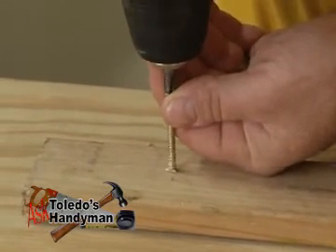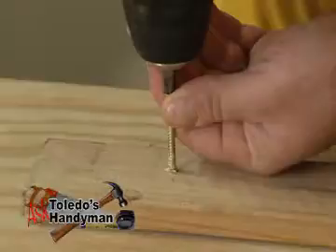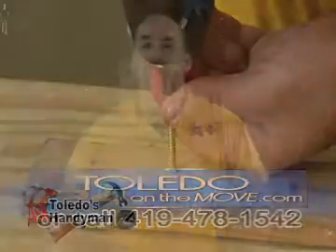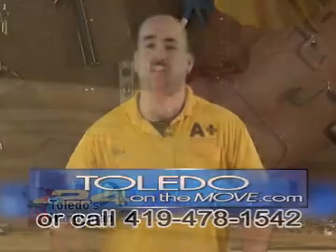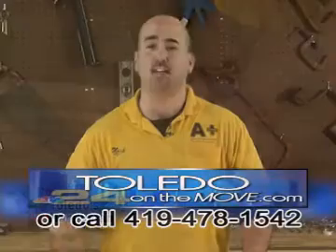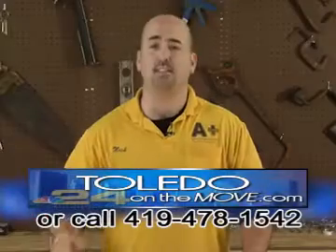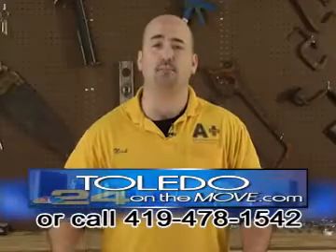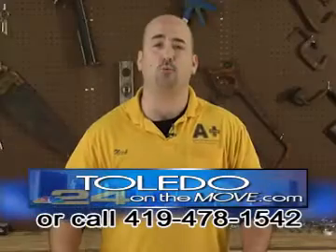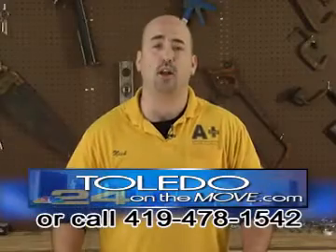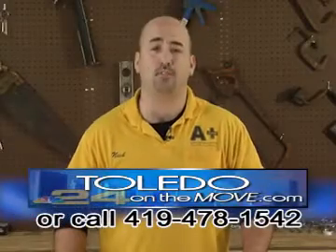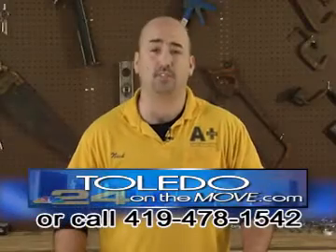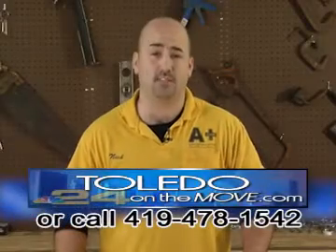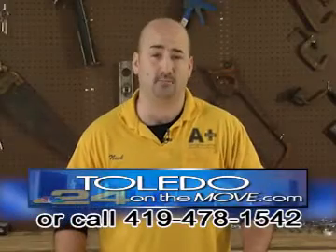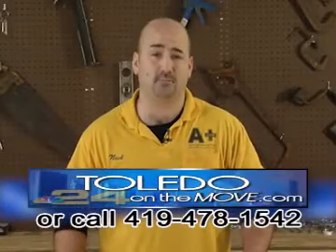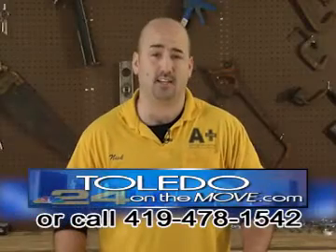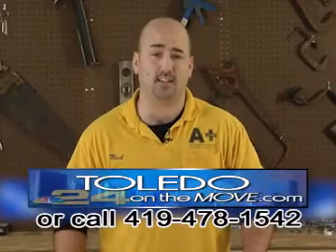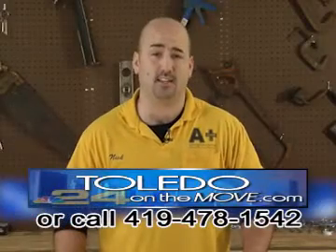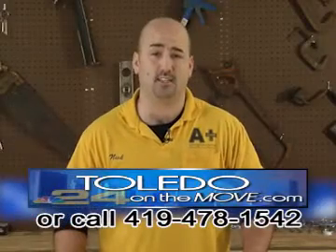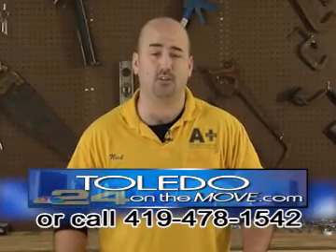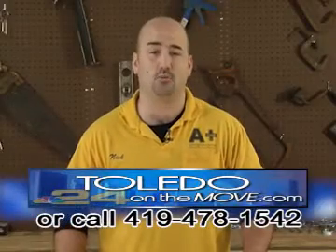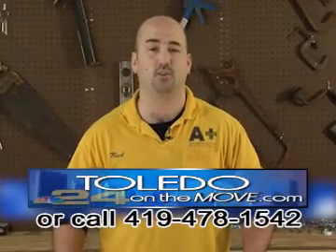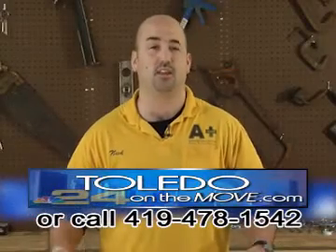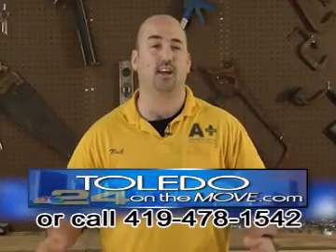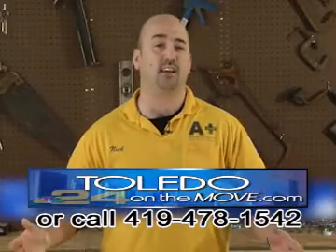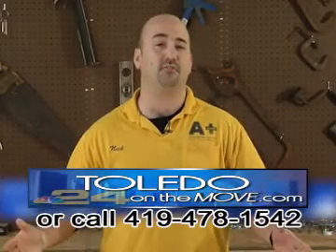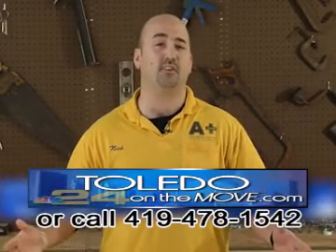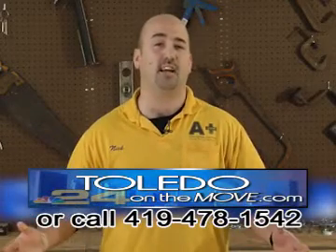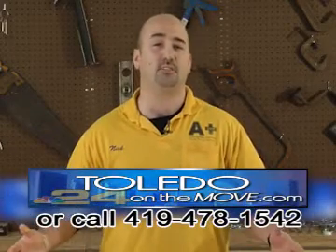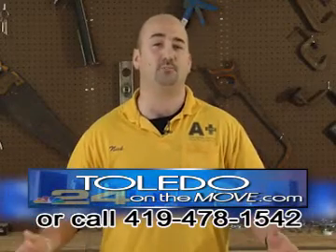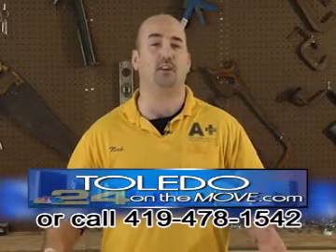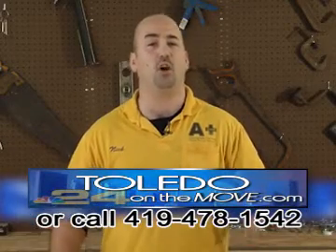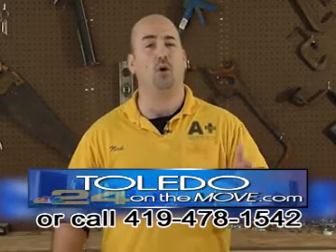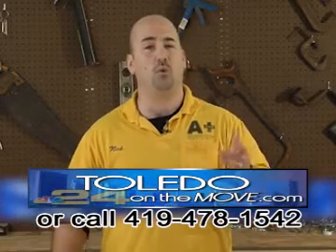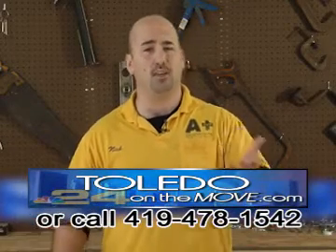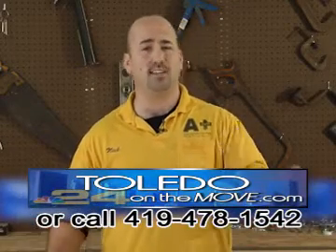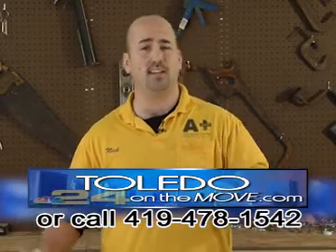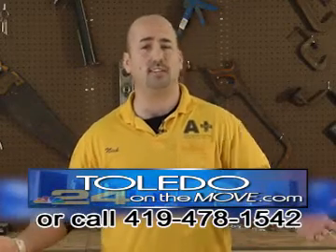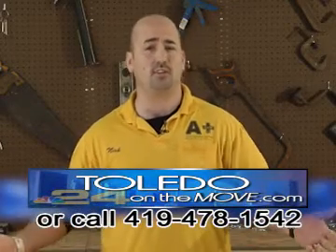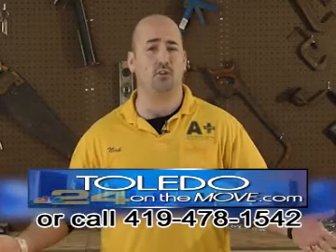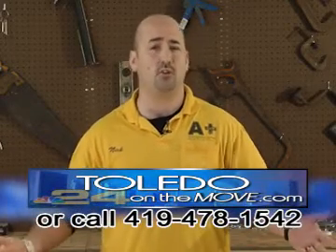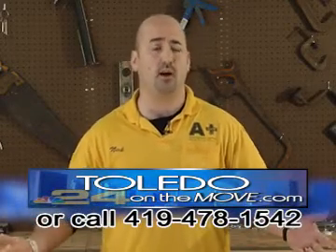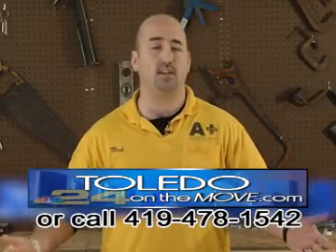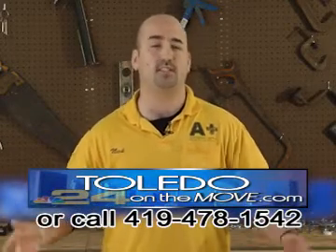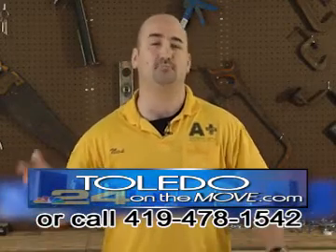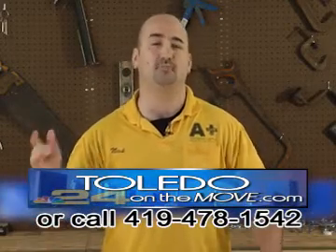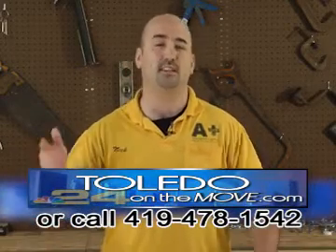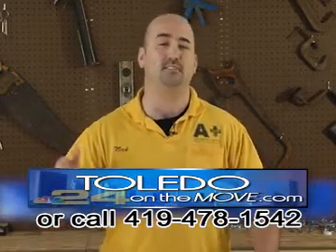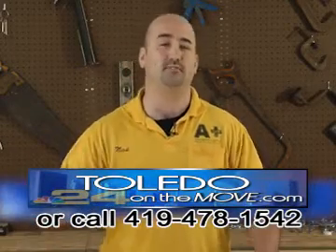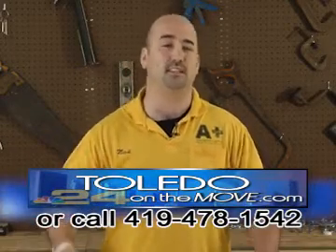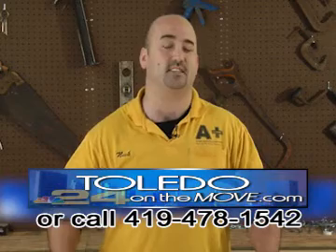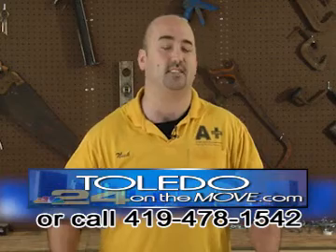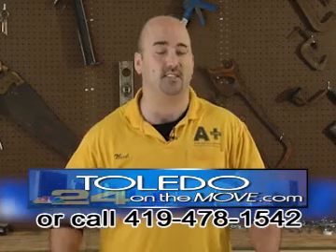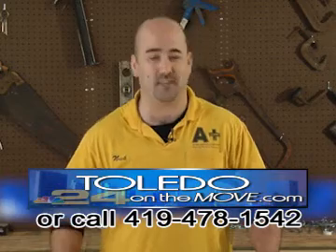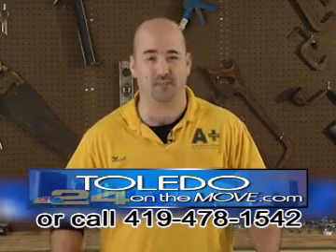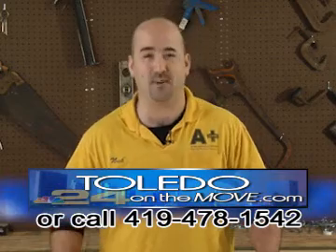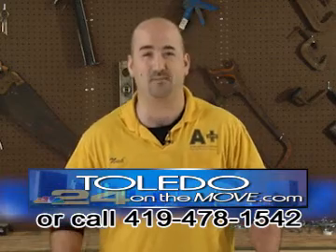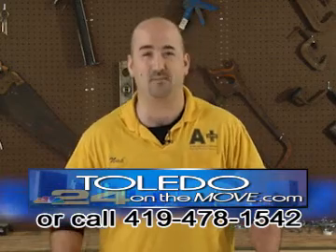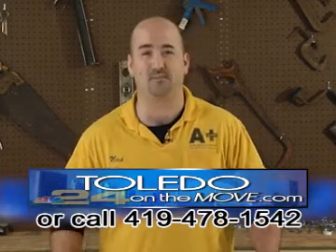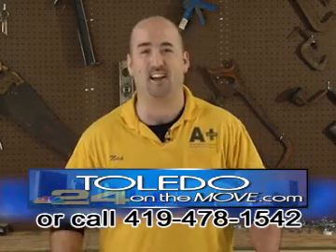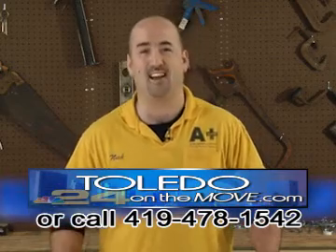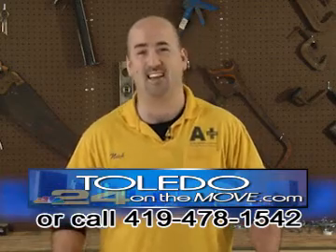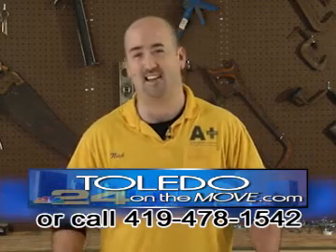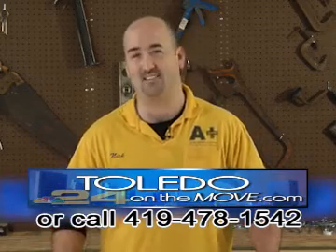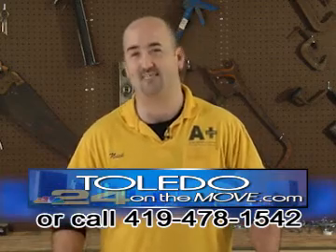If you'd like to see more helpful tips like this, would like a free estimate, or would like to ask your own question, please visit ToledoOnTheMove.com.